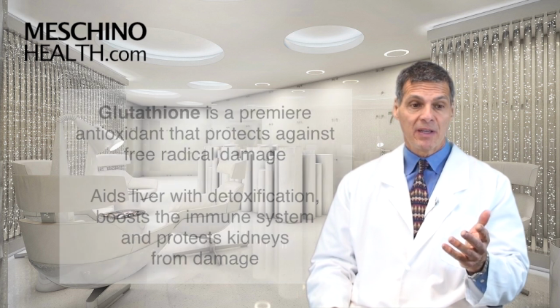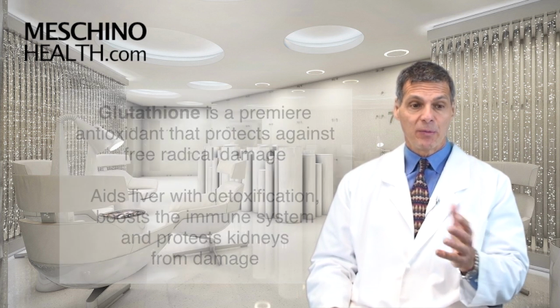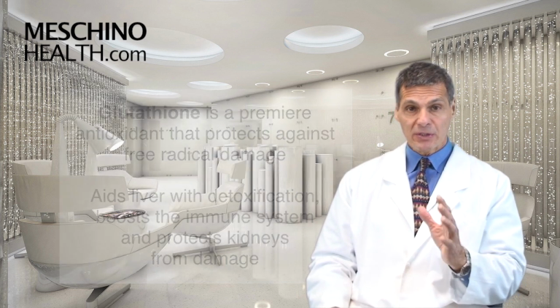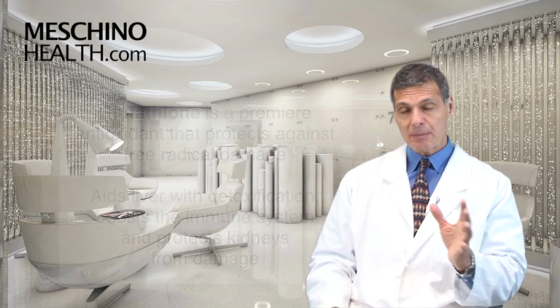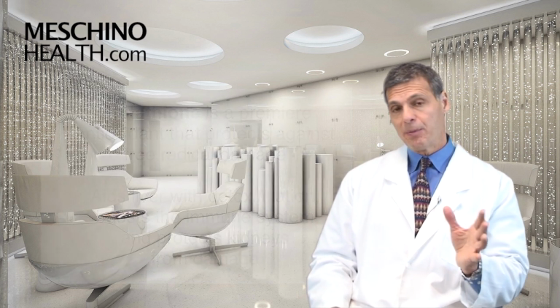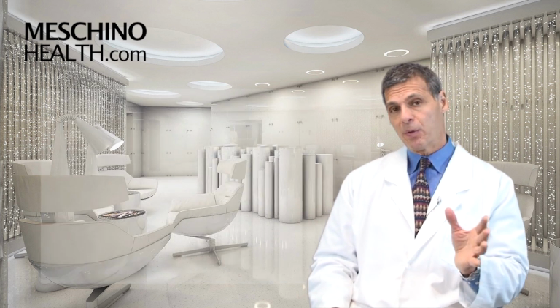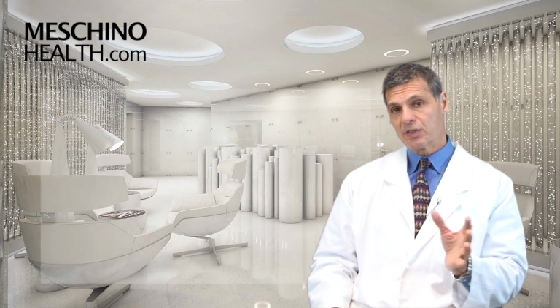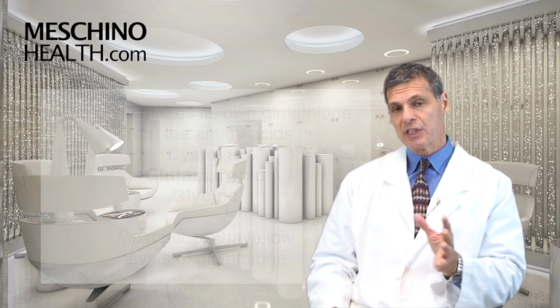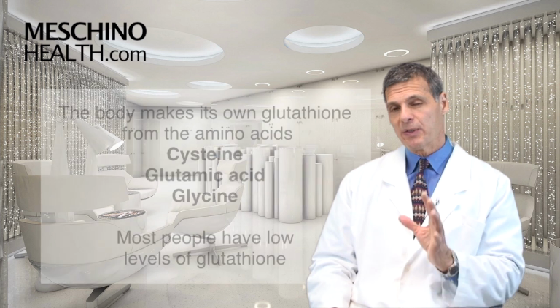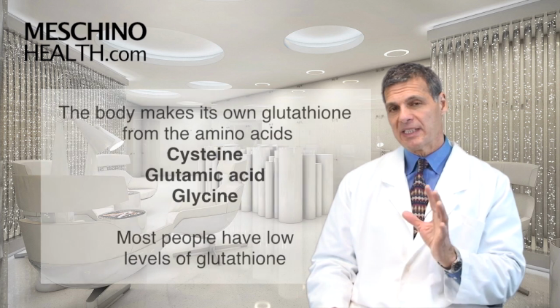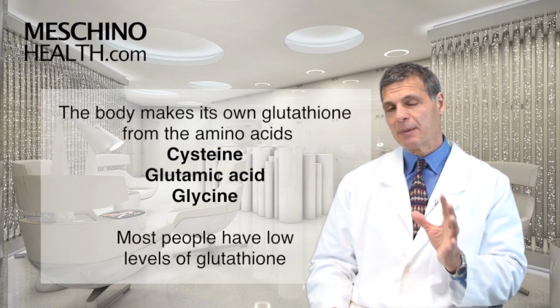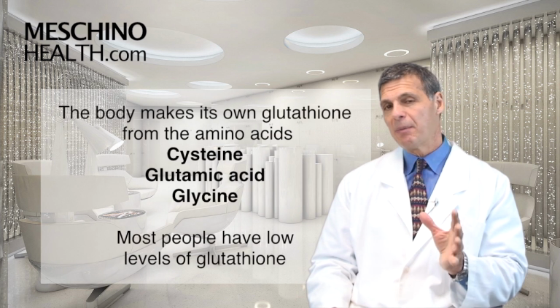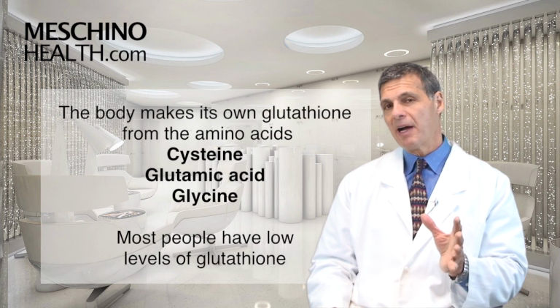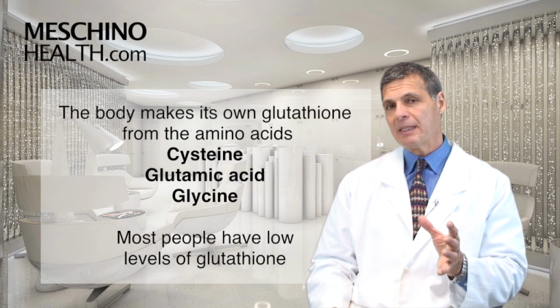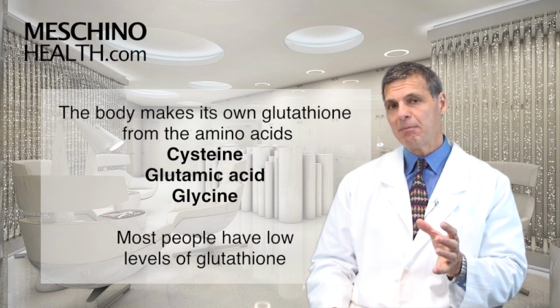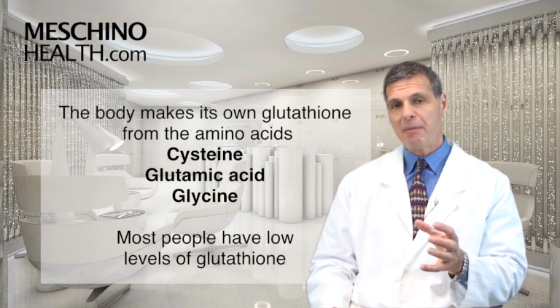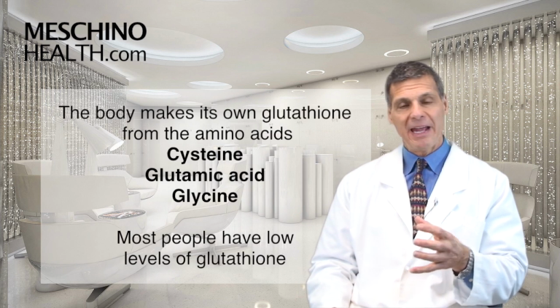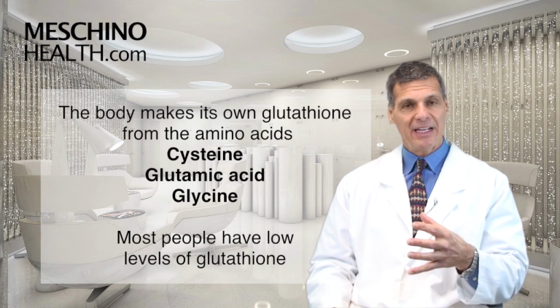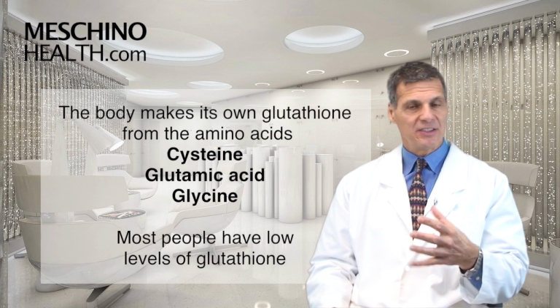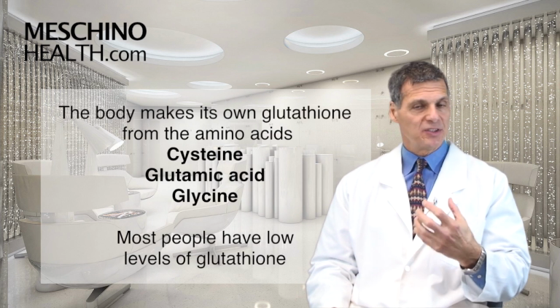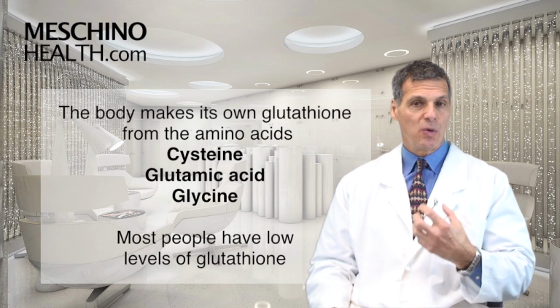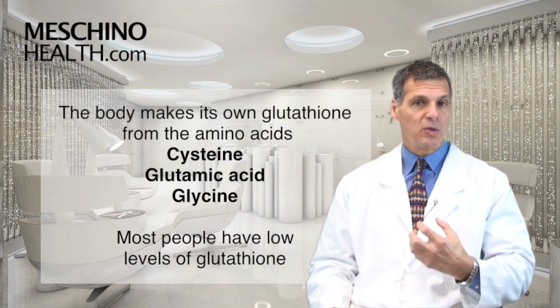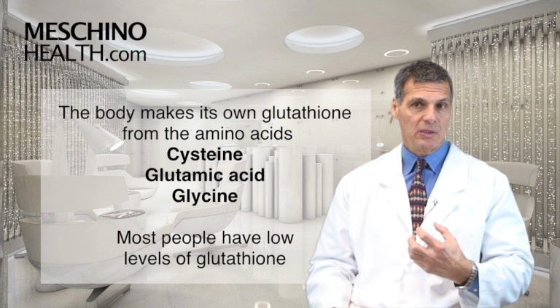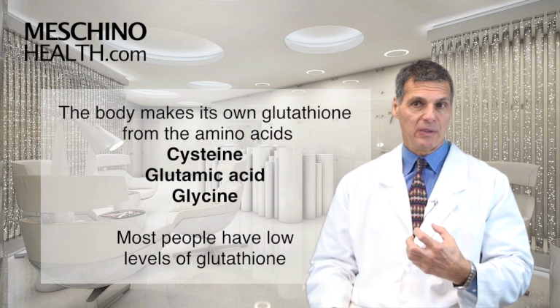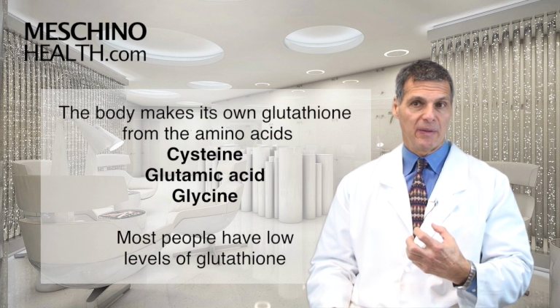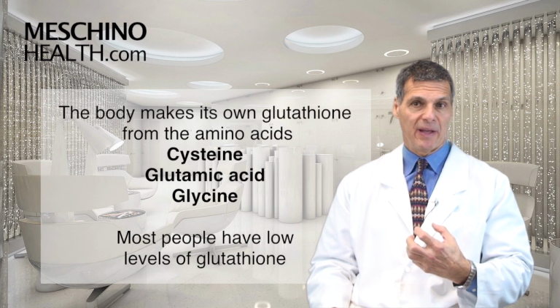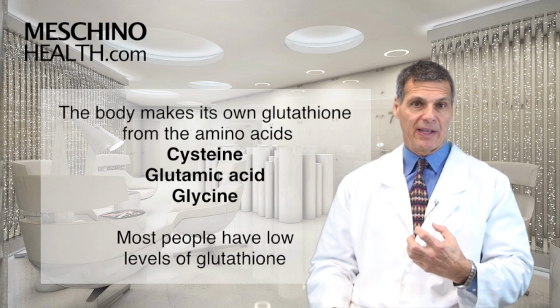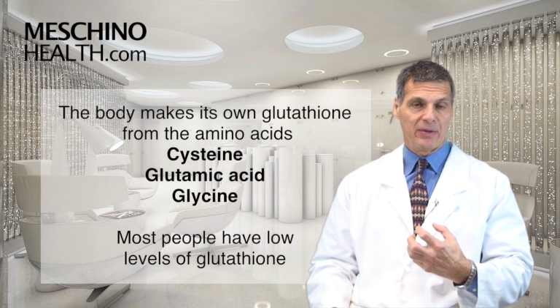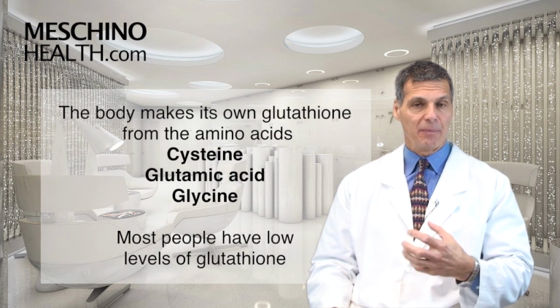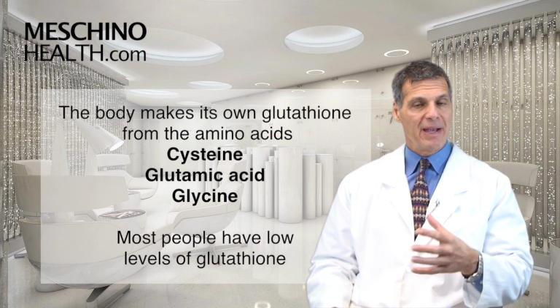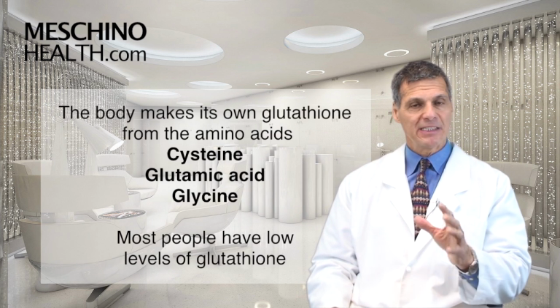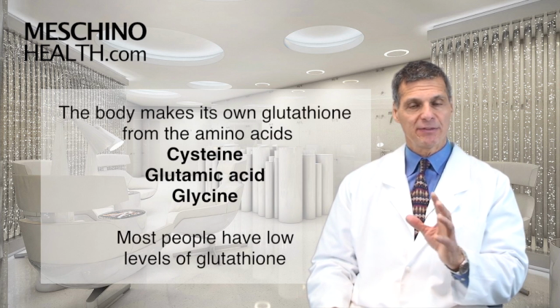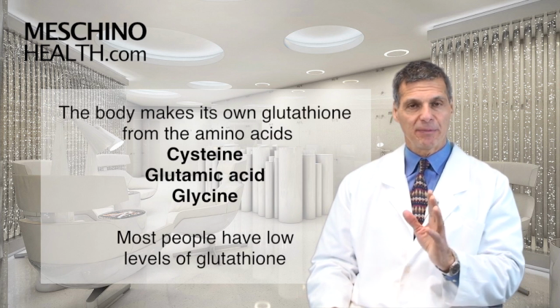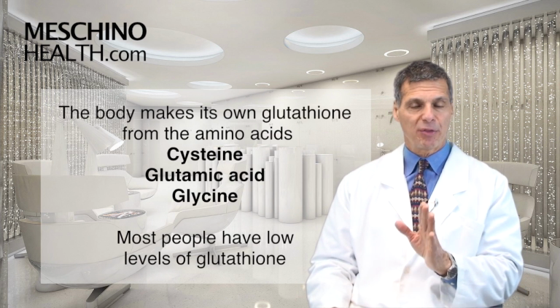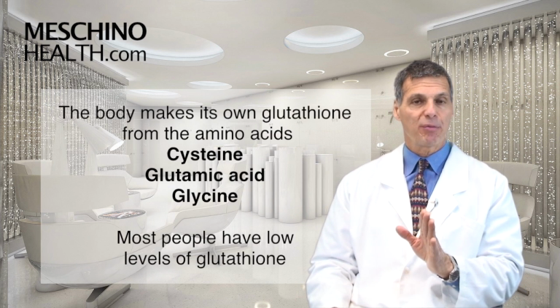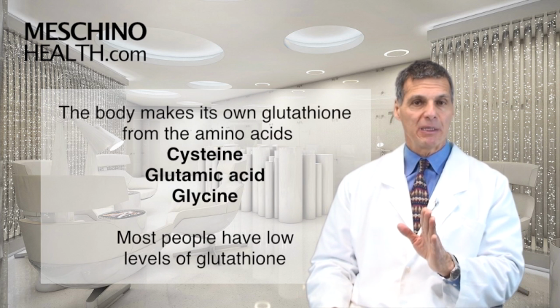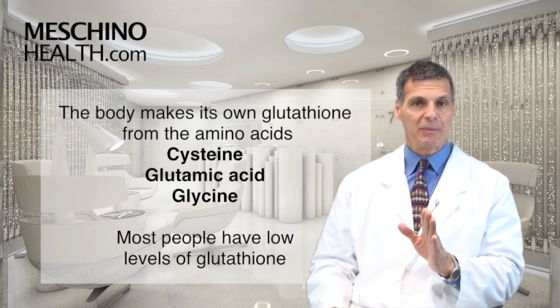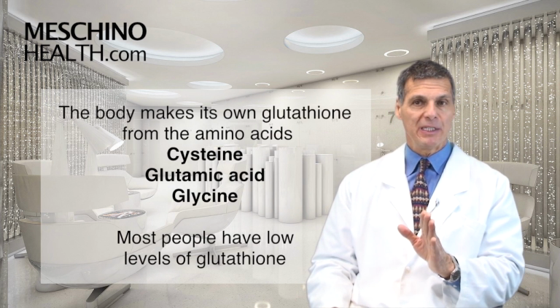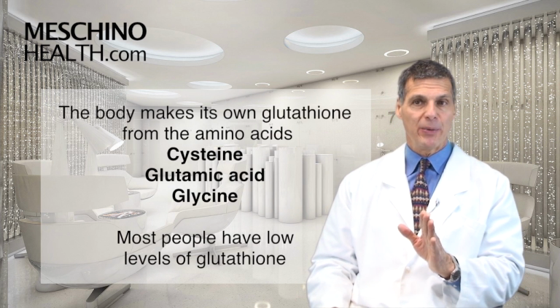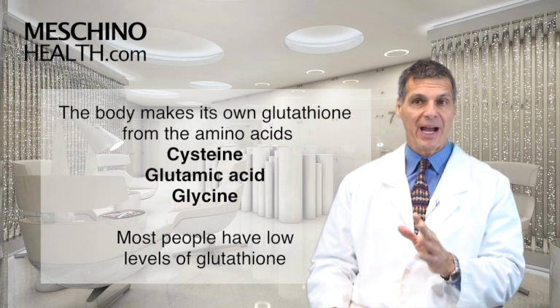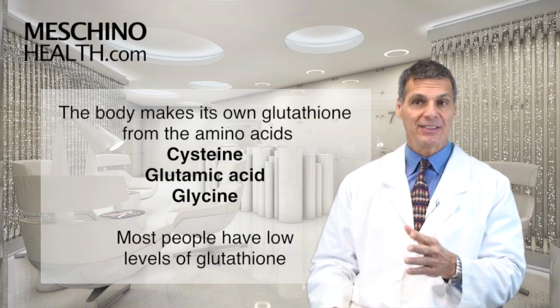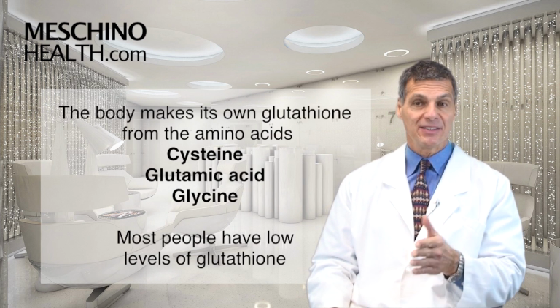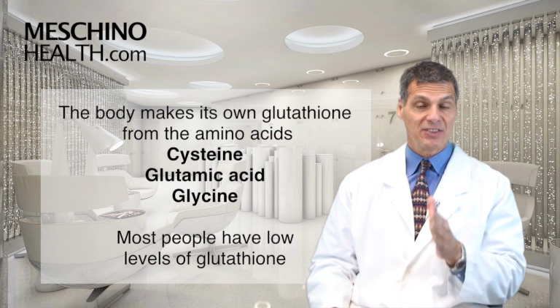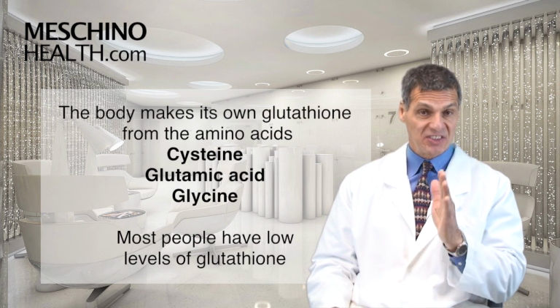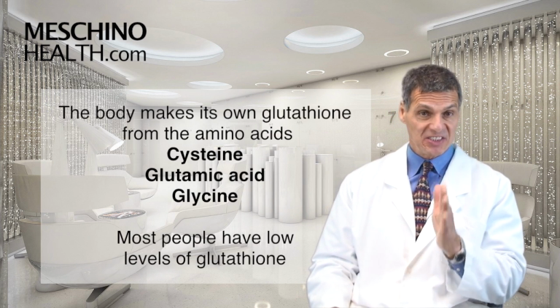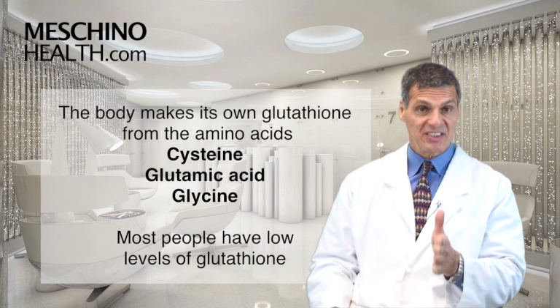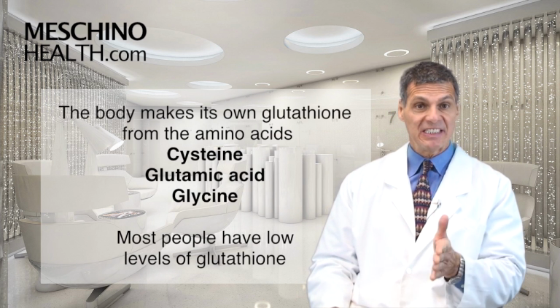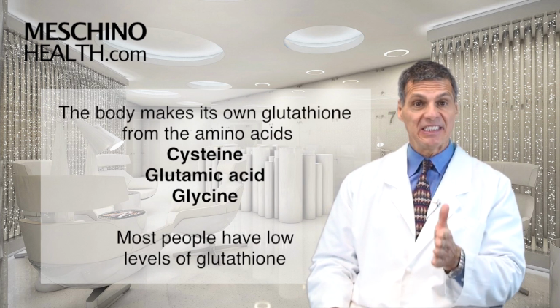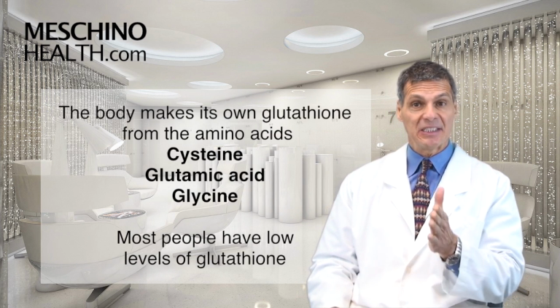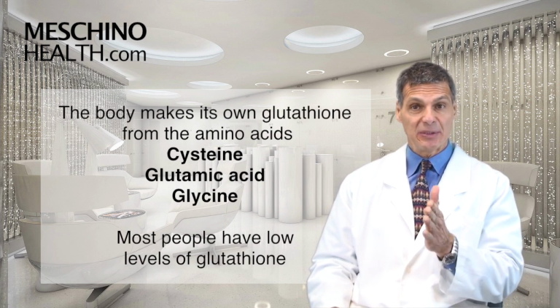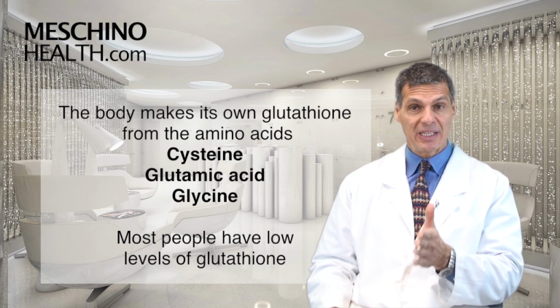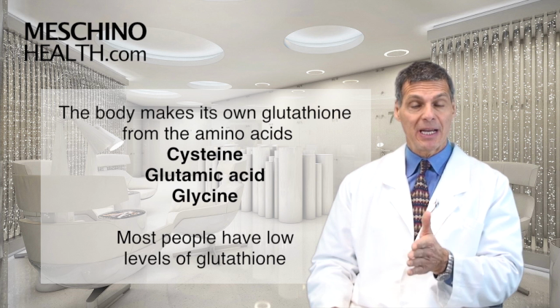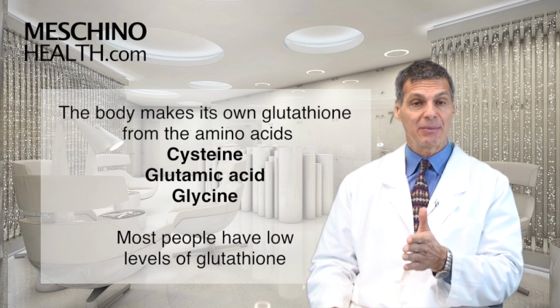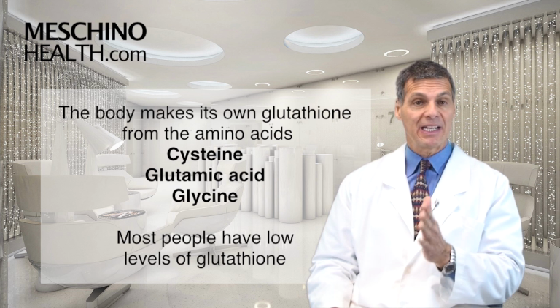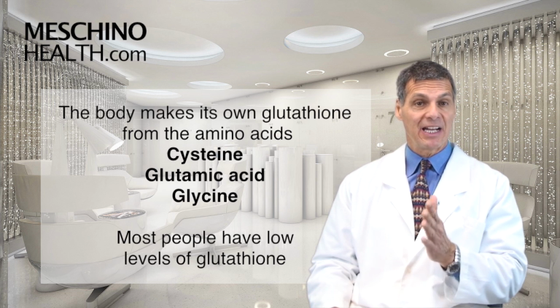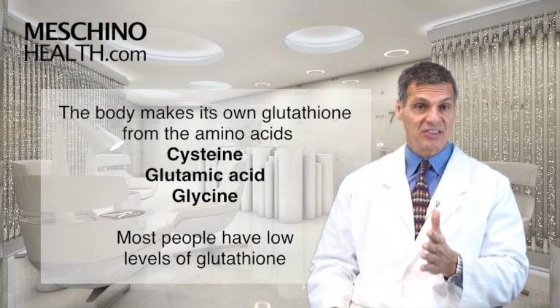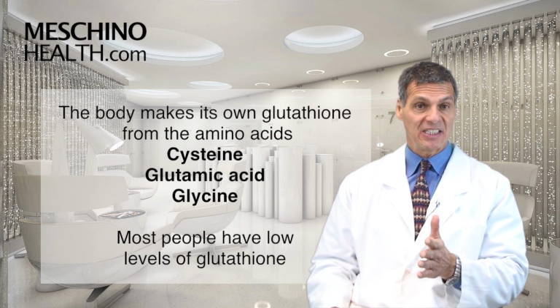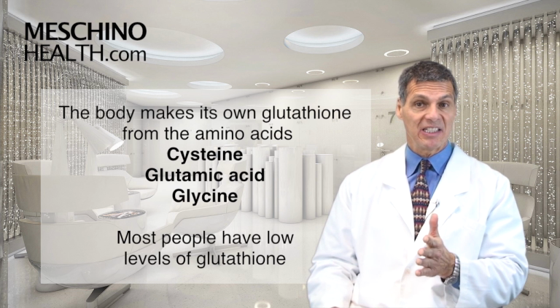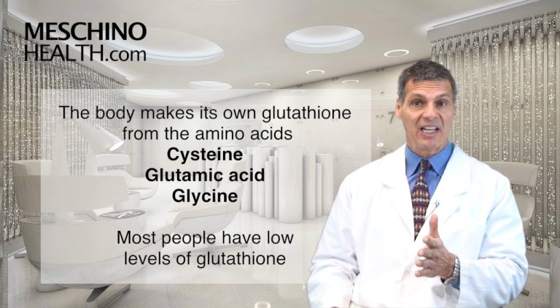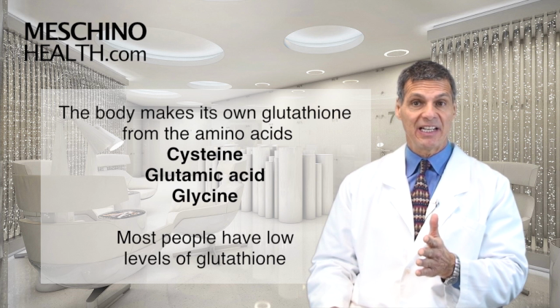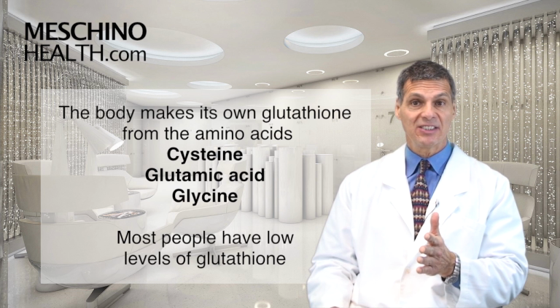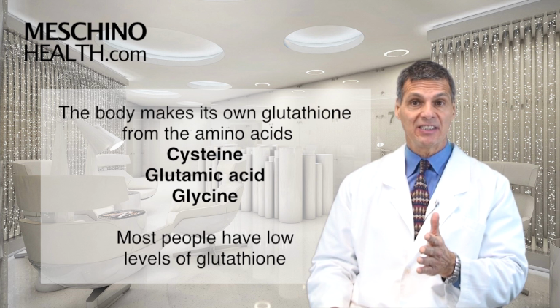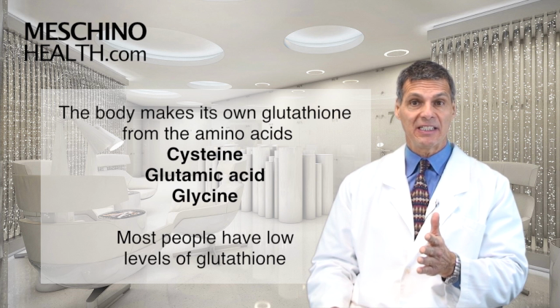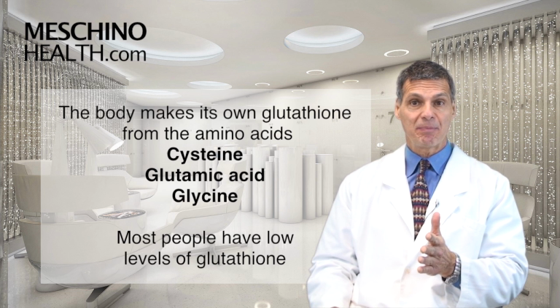What's important to know is that the body makes its own glutathione. It makes it from three amino acids: cysteine, glutamic acid, and glycine.